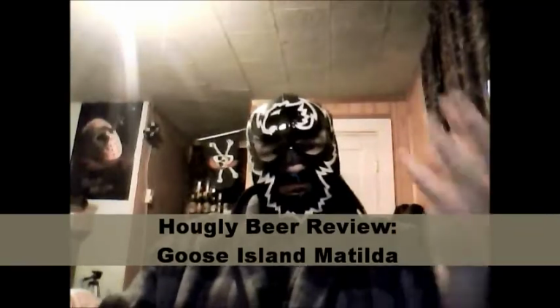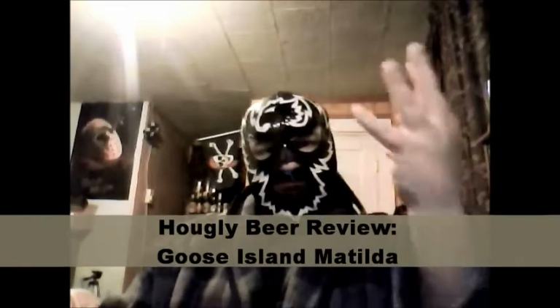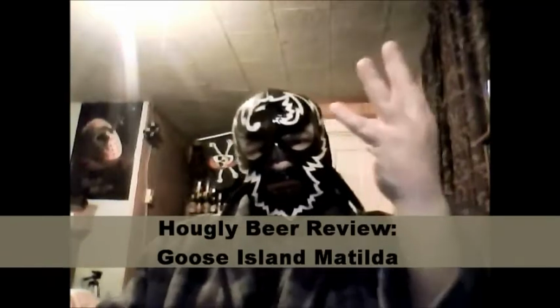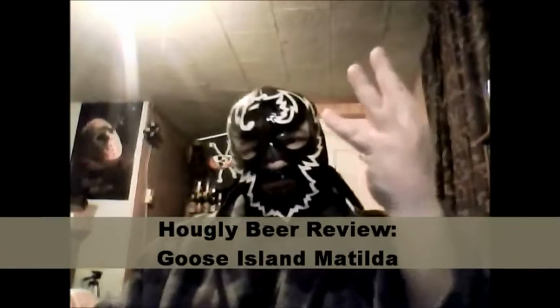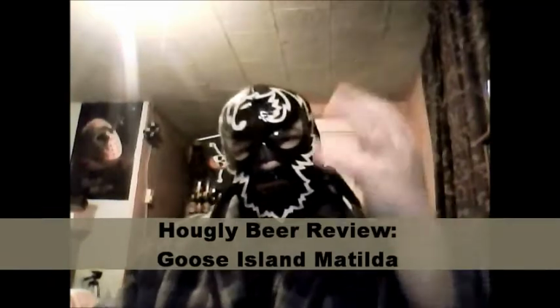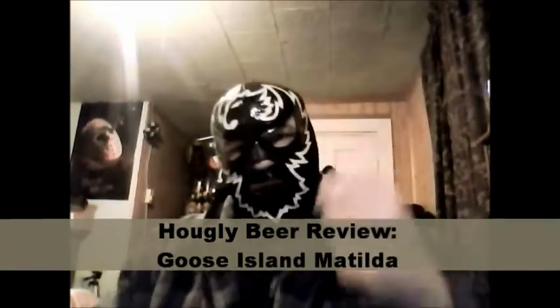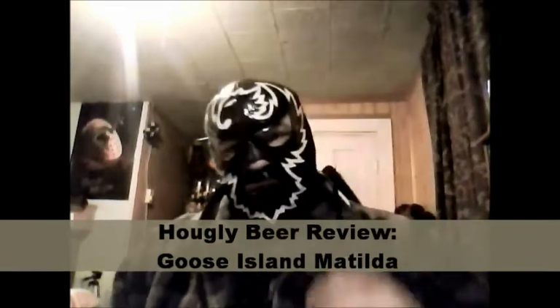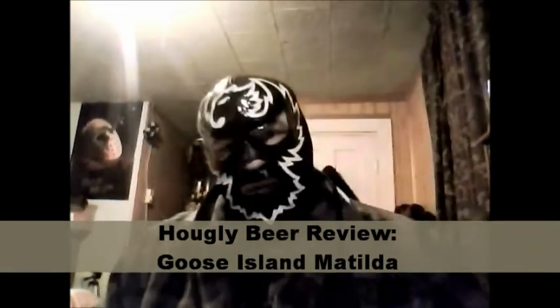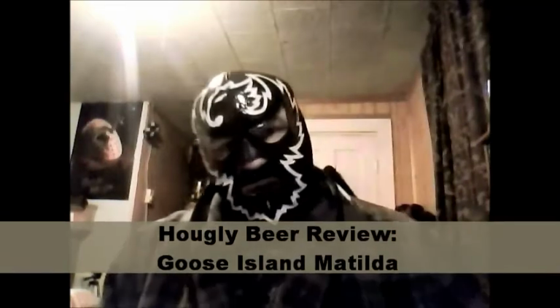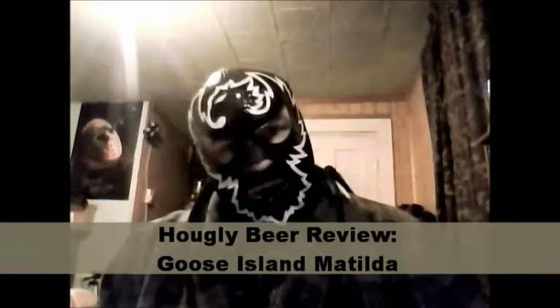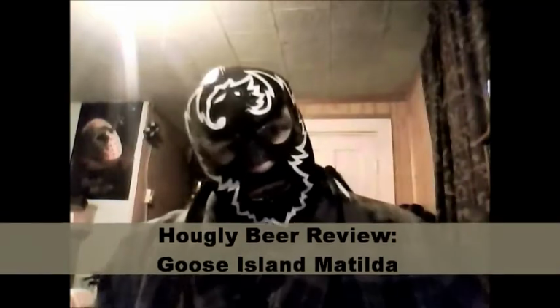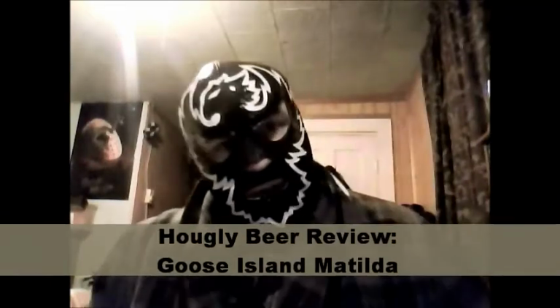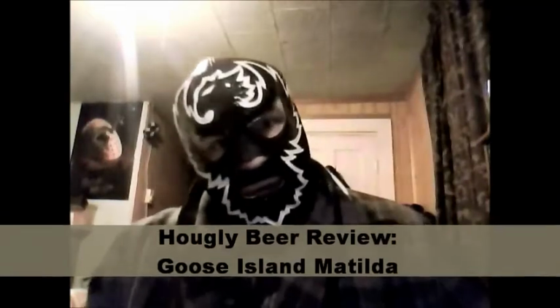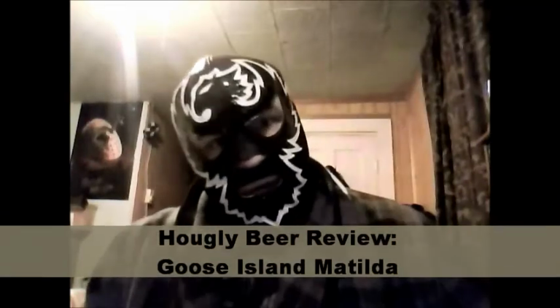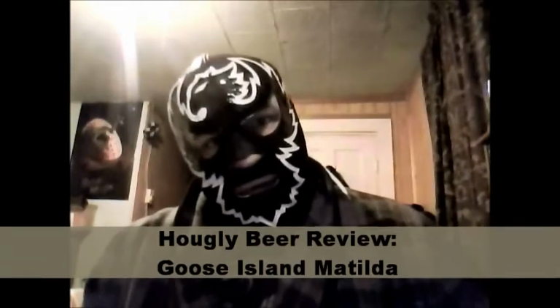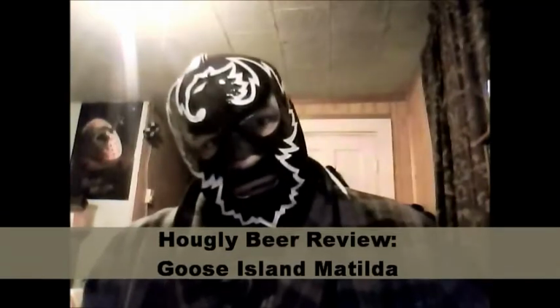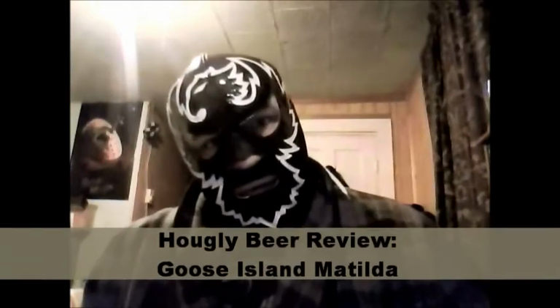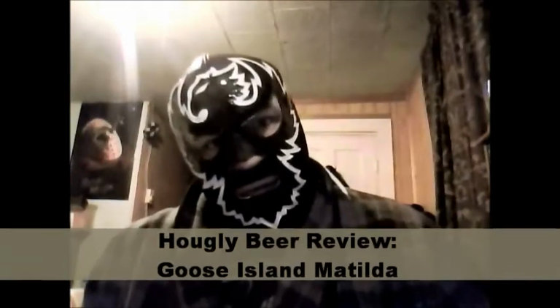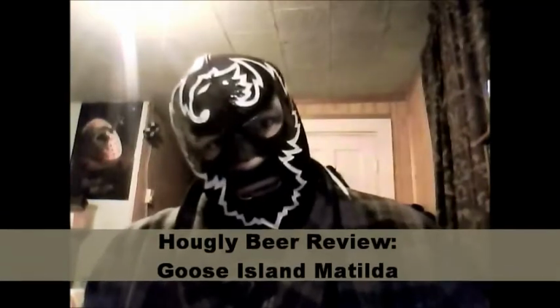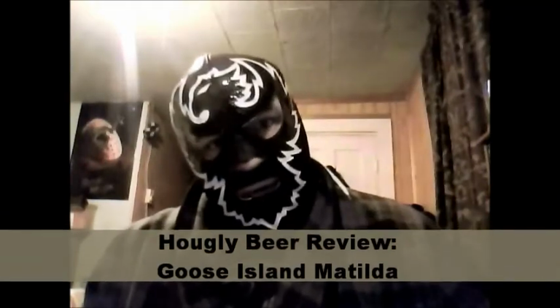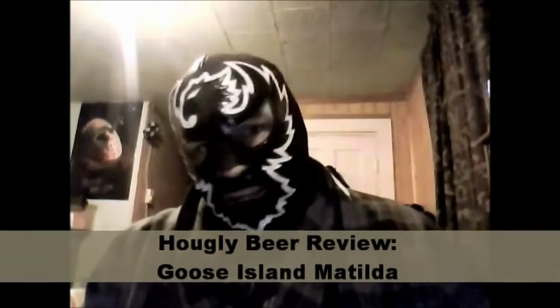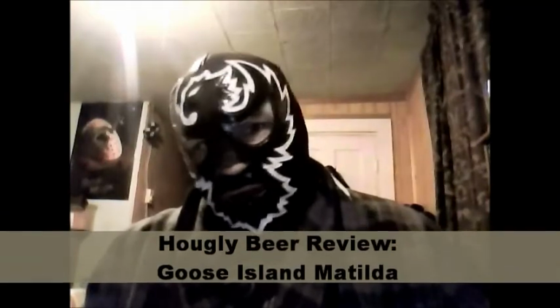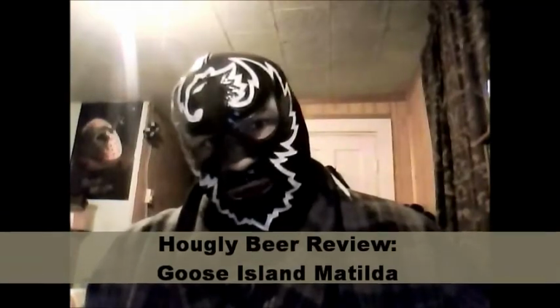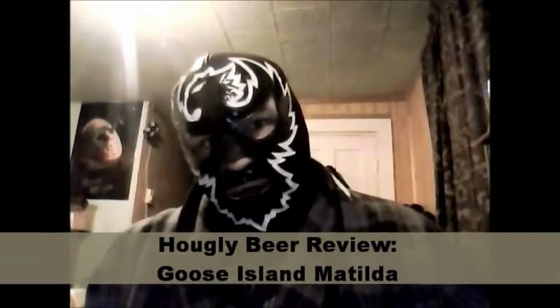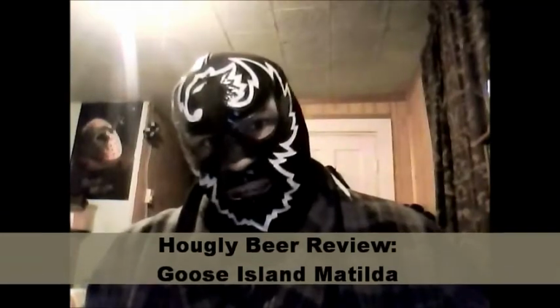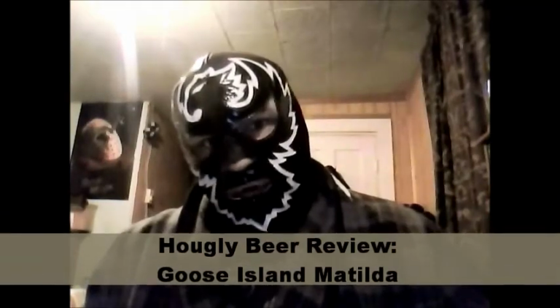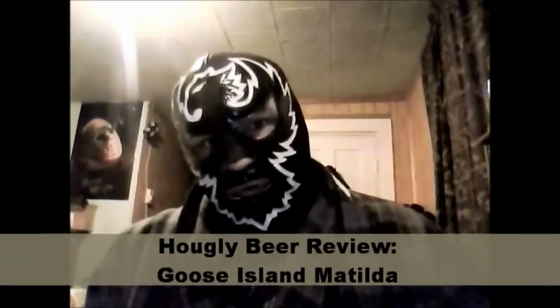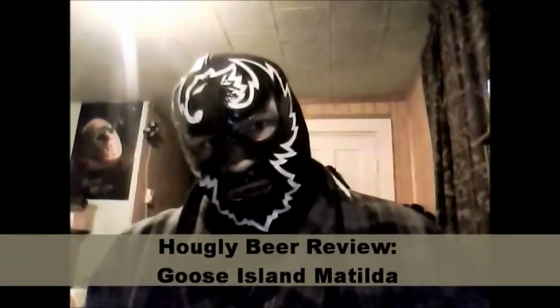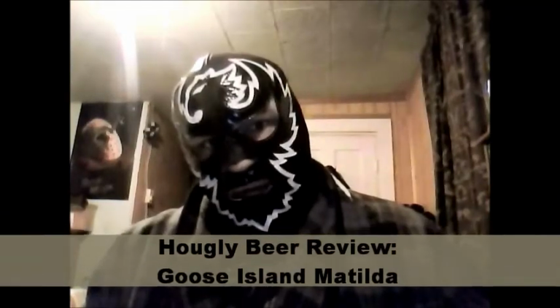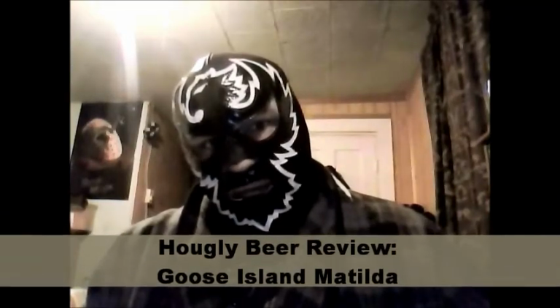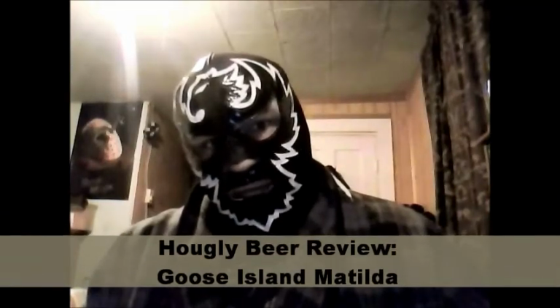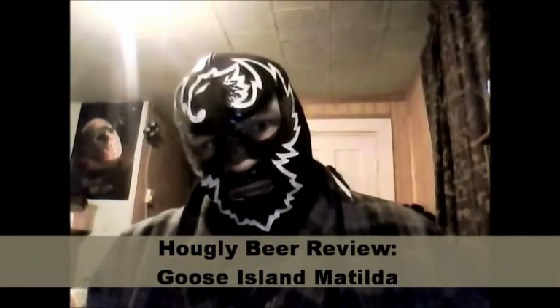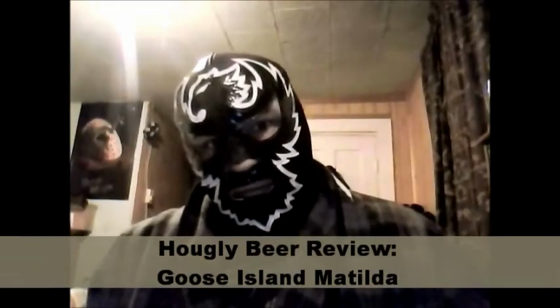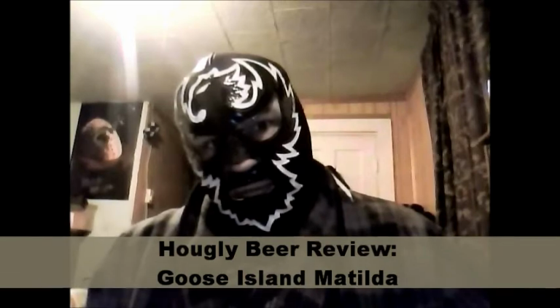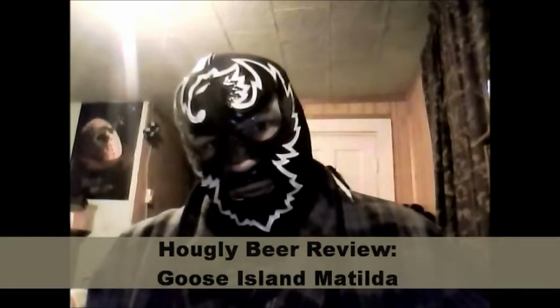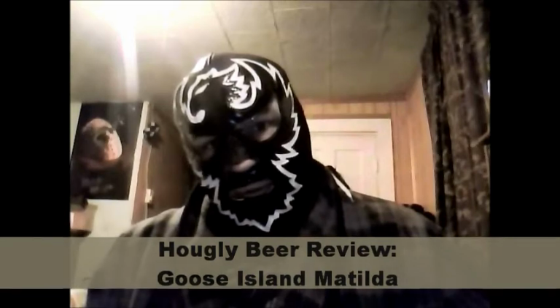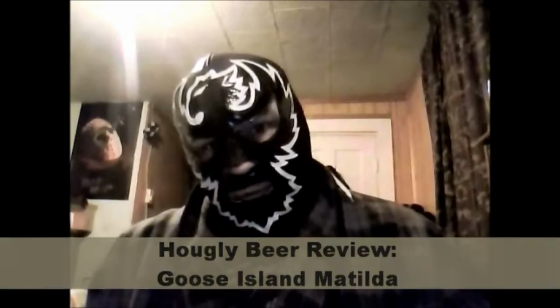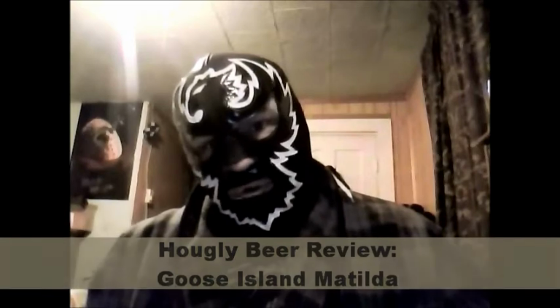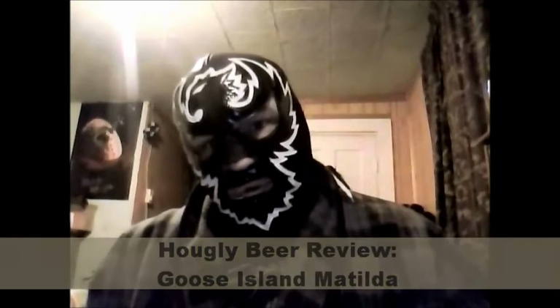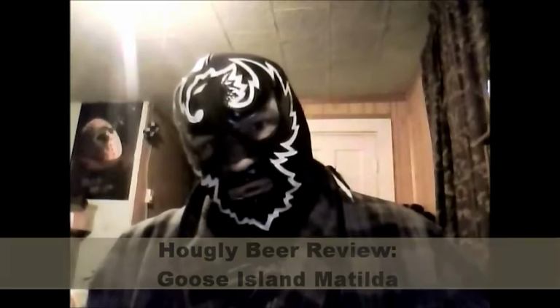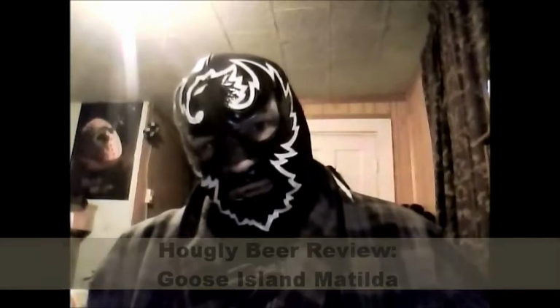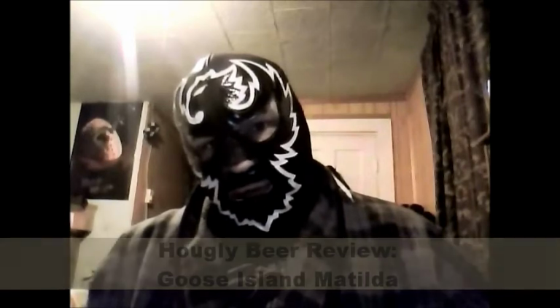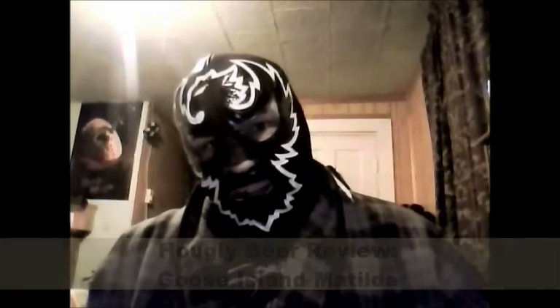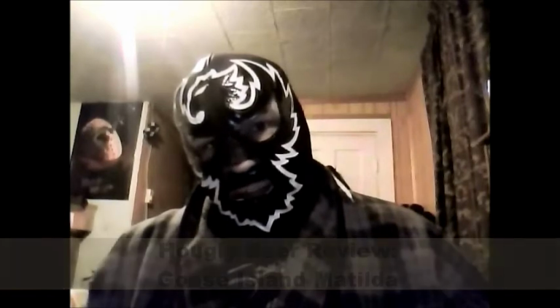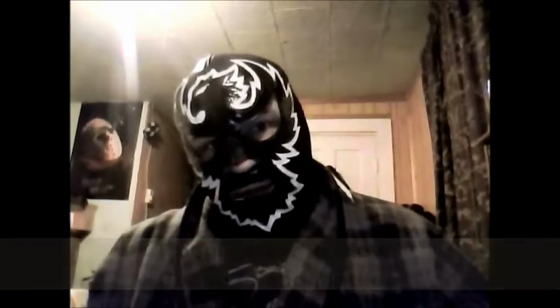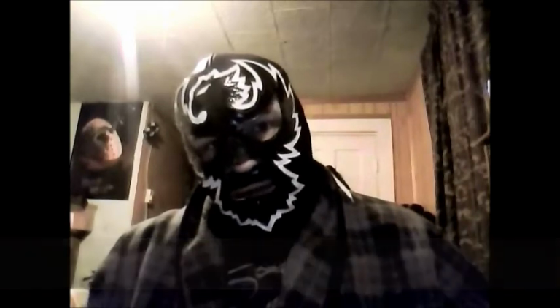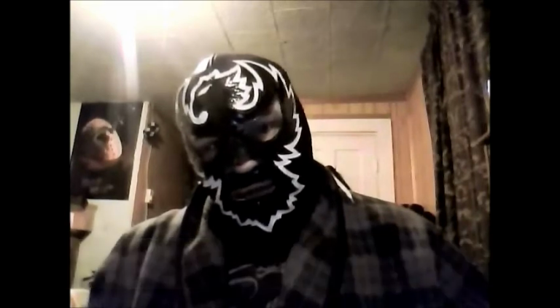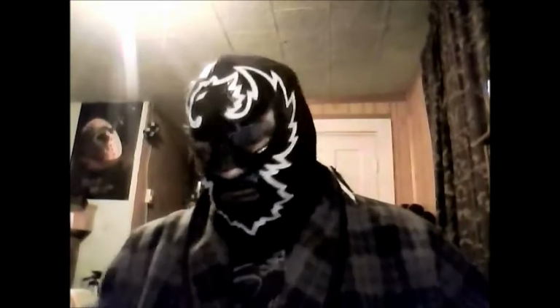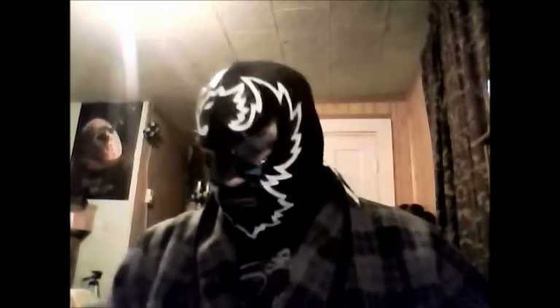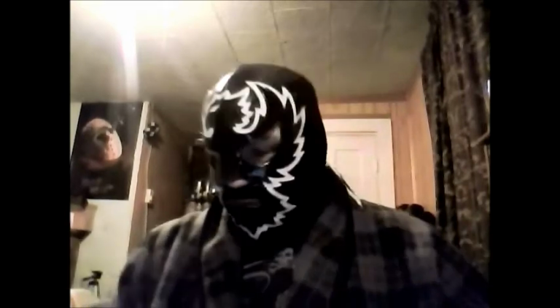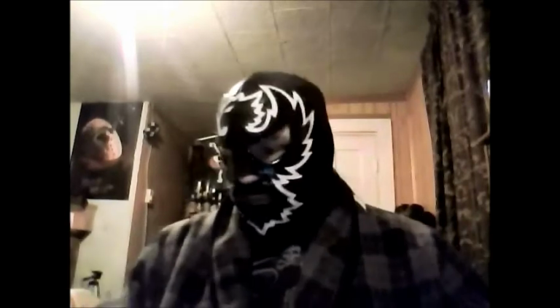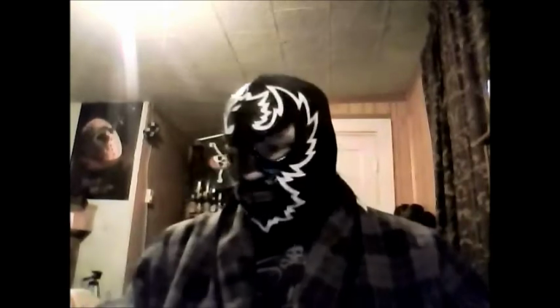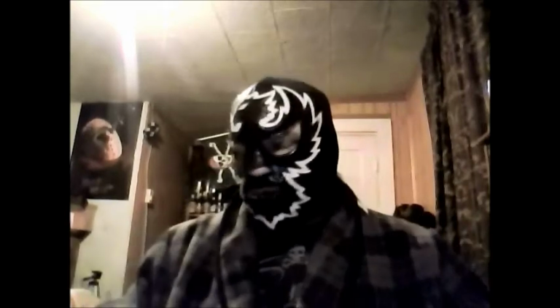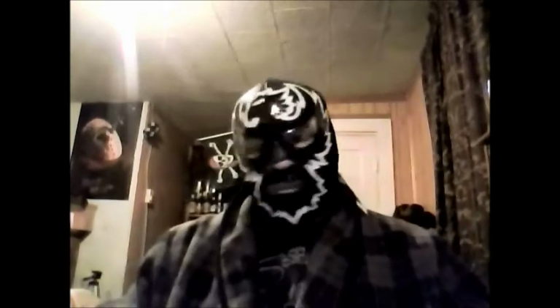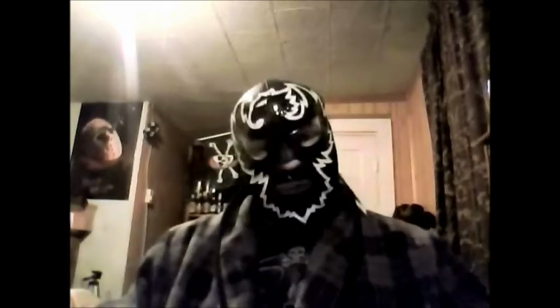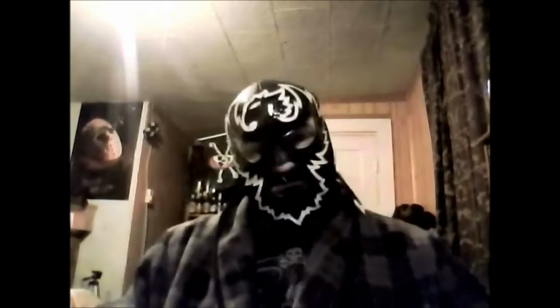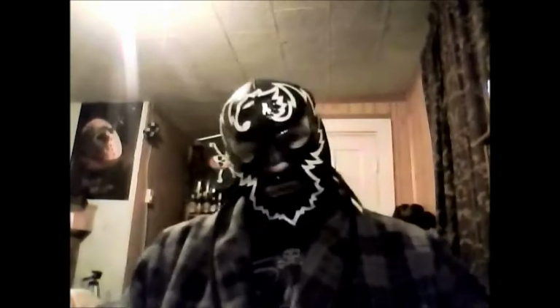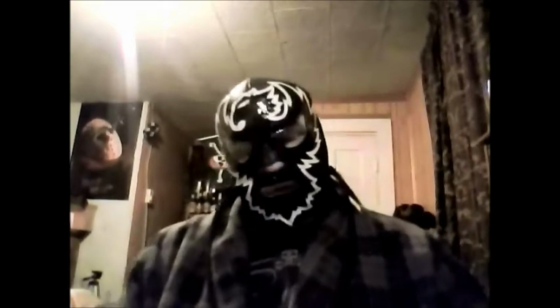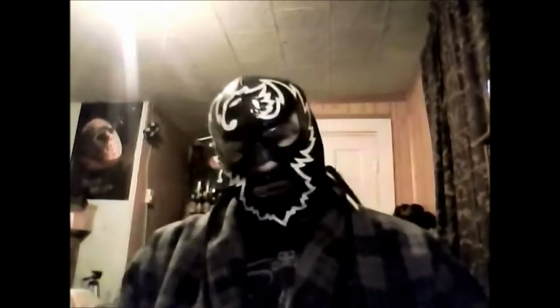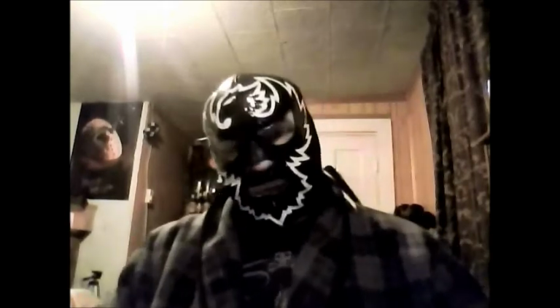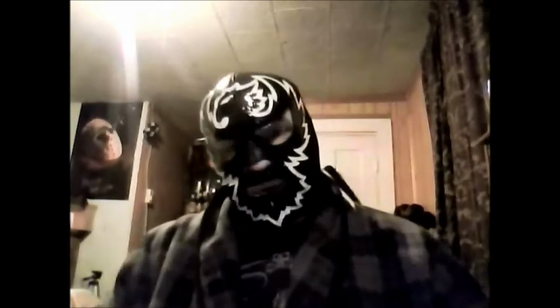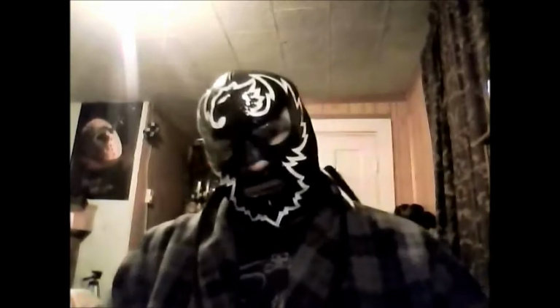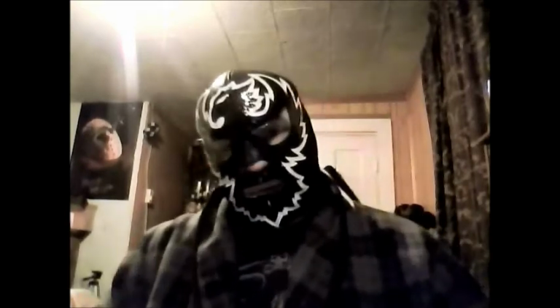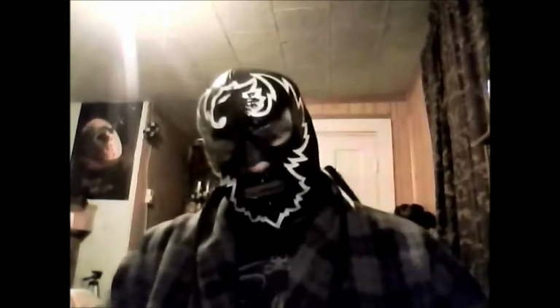Andale, it is I, El Manico Malta, the luchador of libations, and we're back for another beer review.